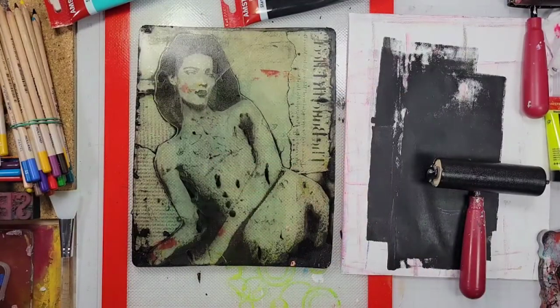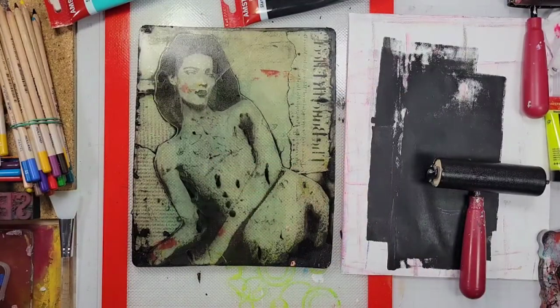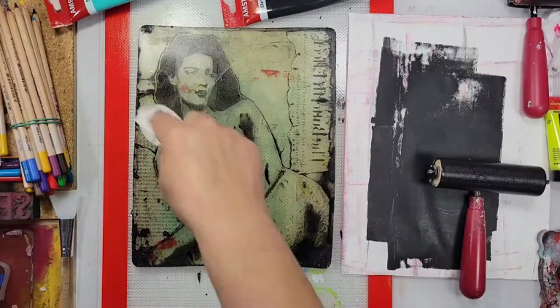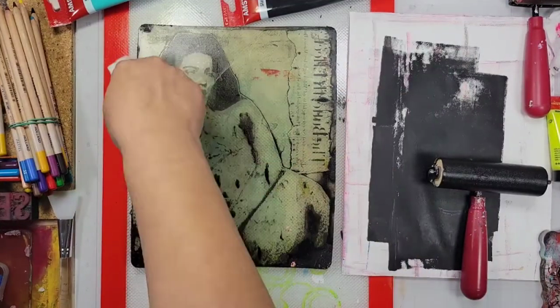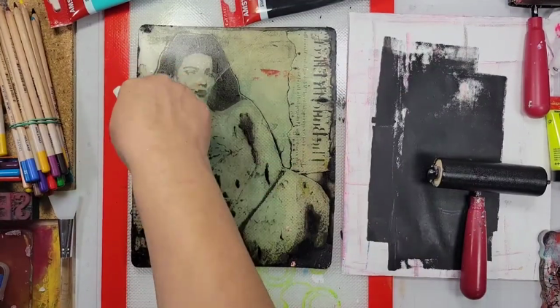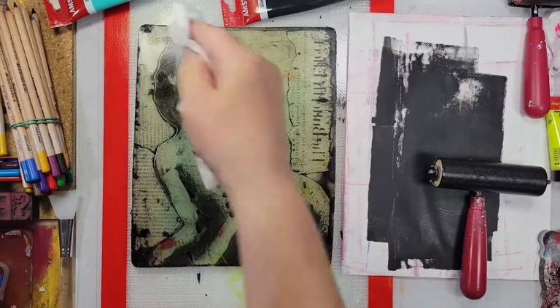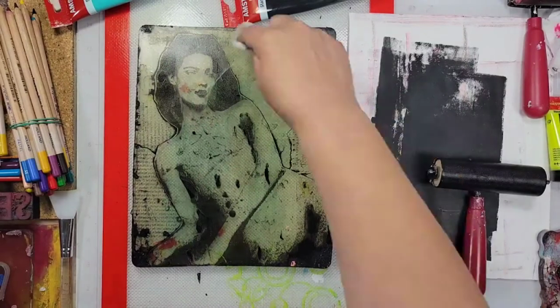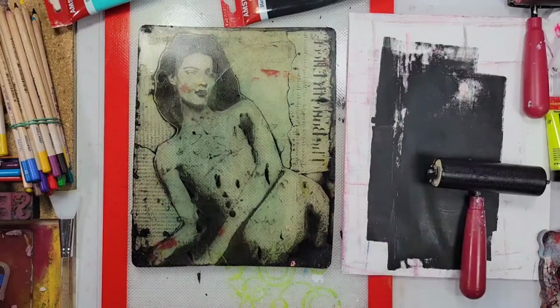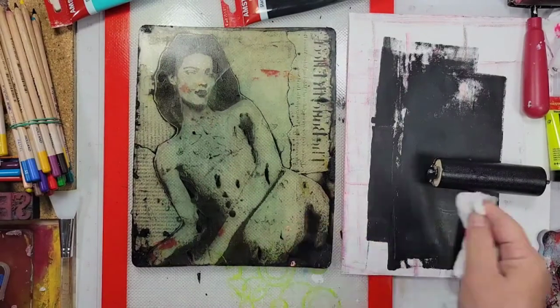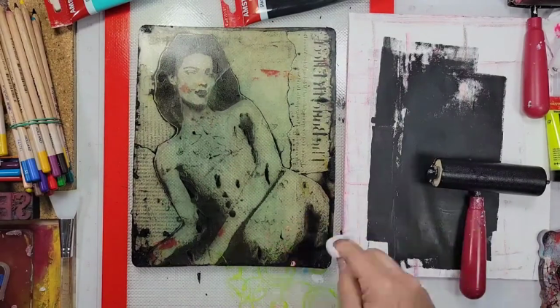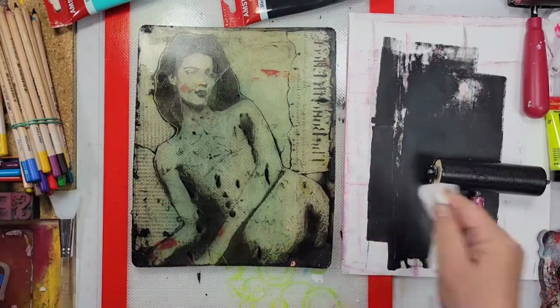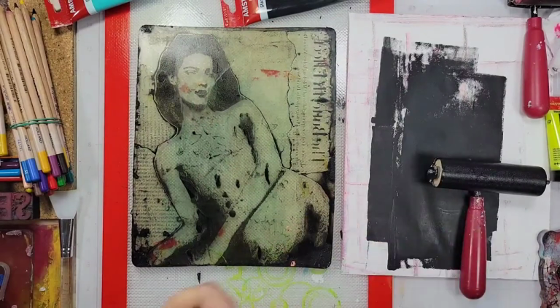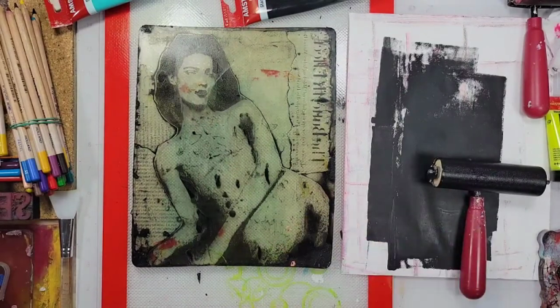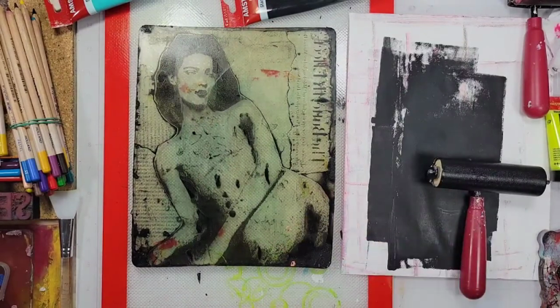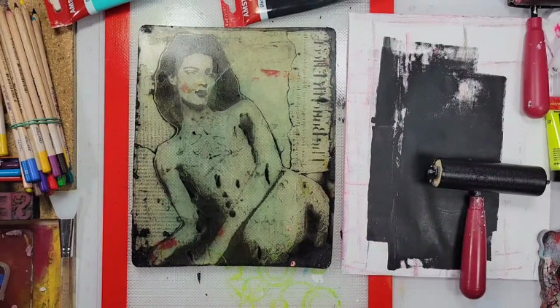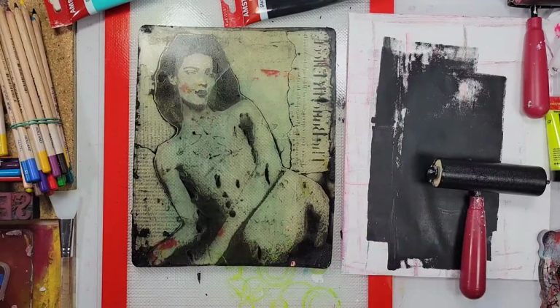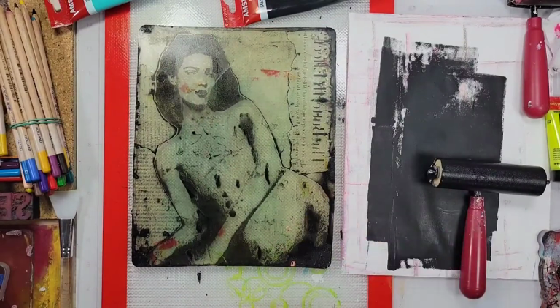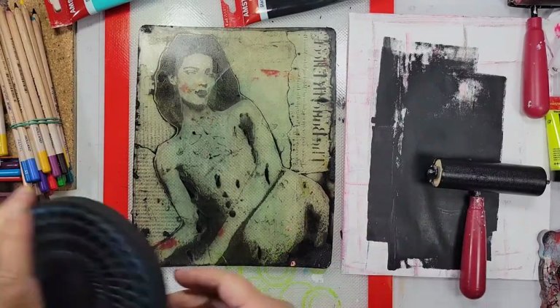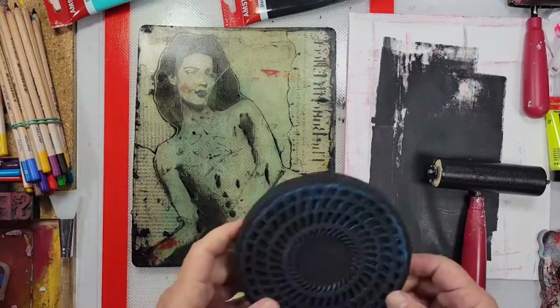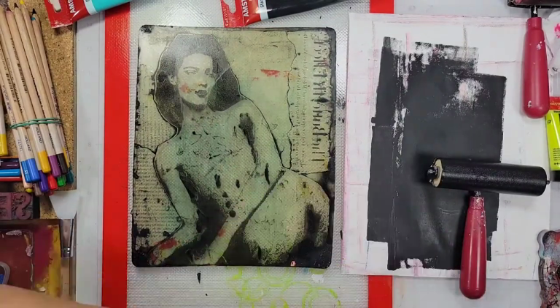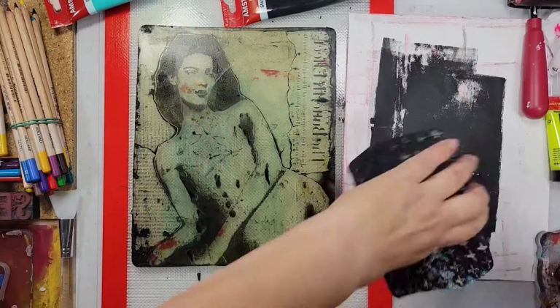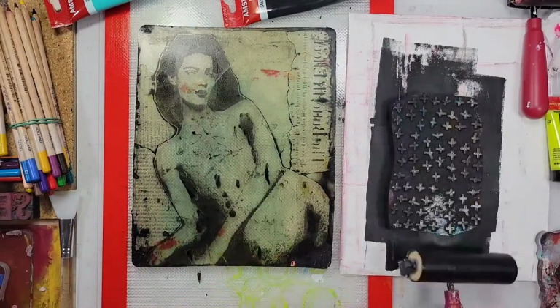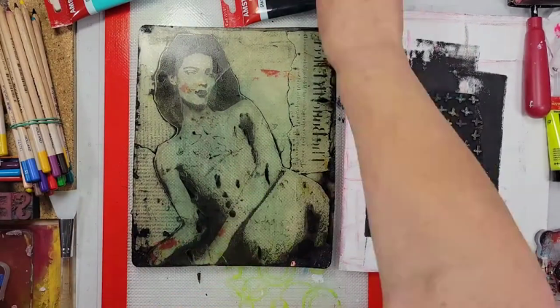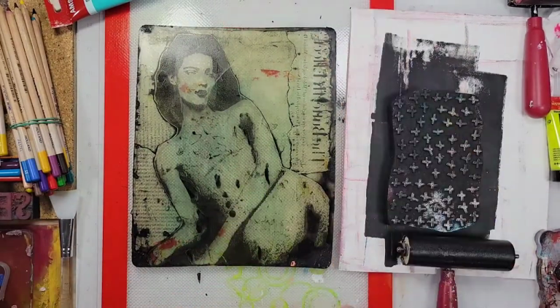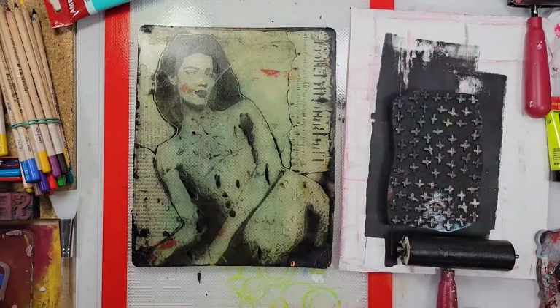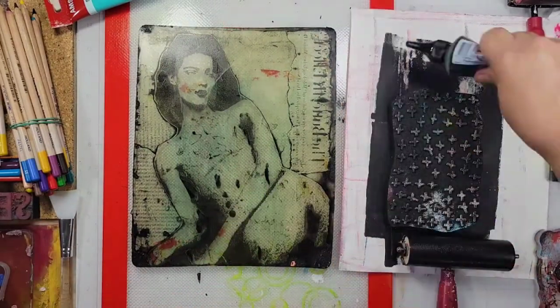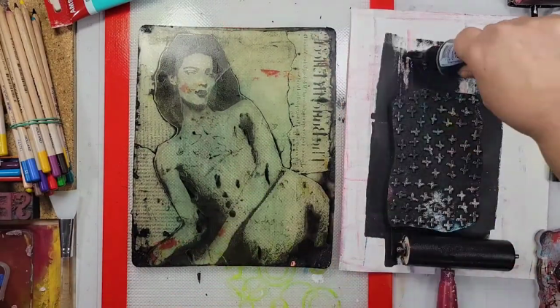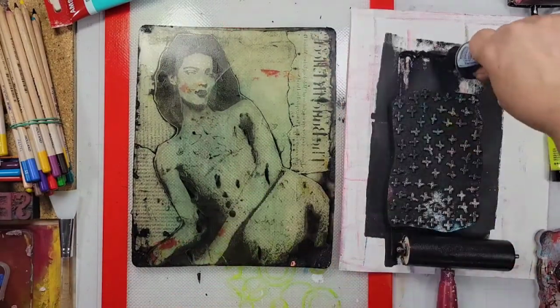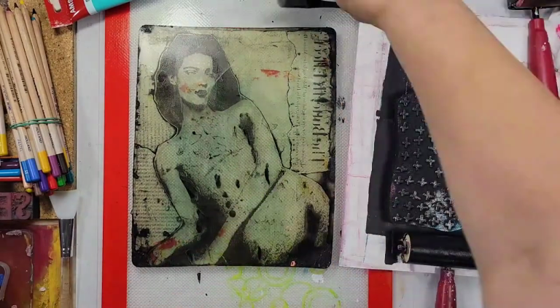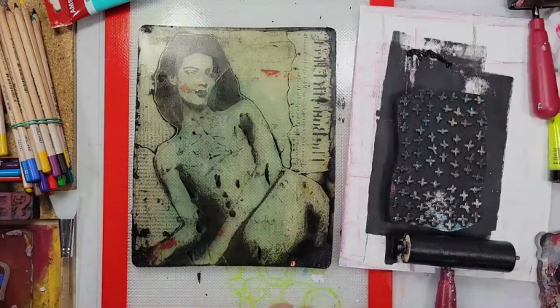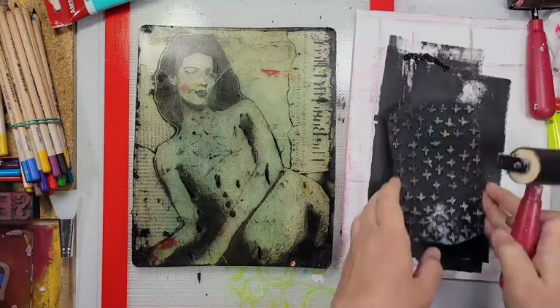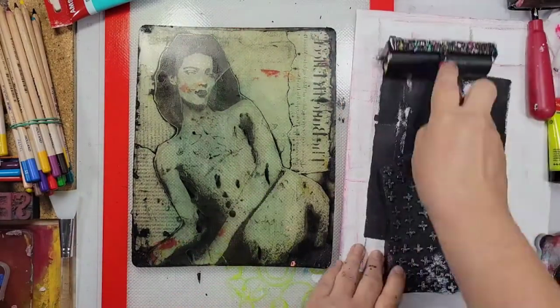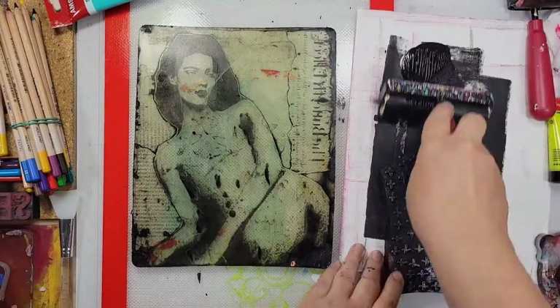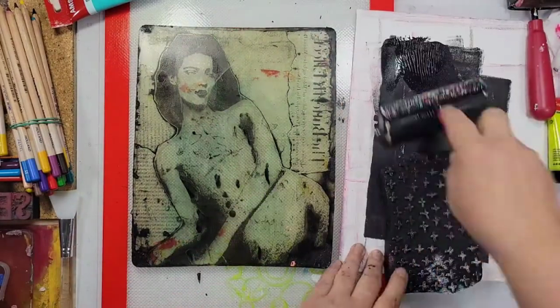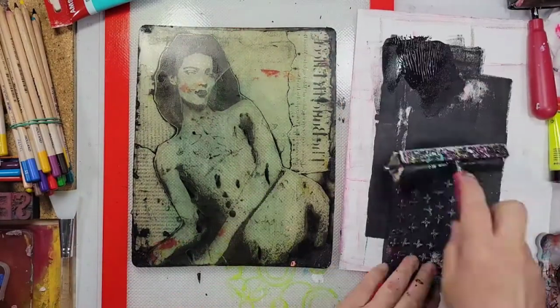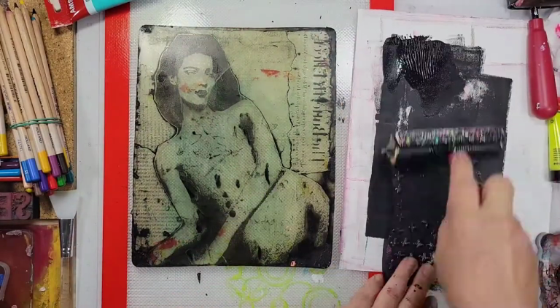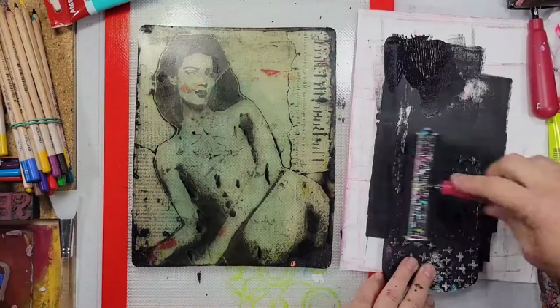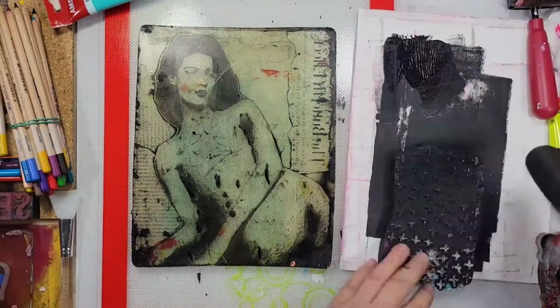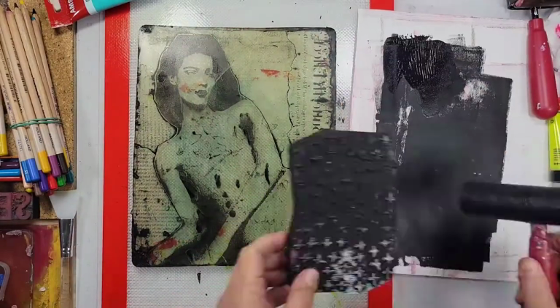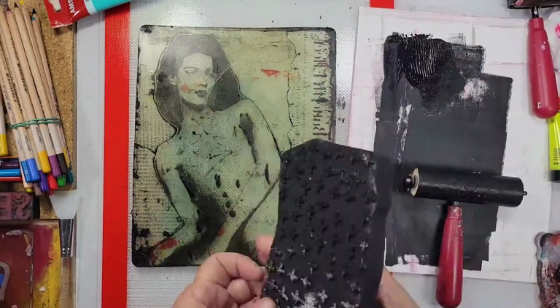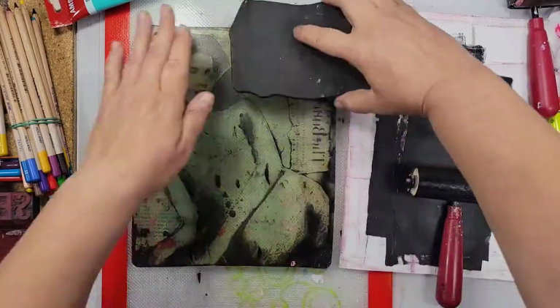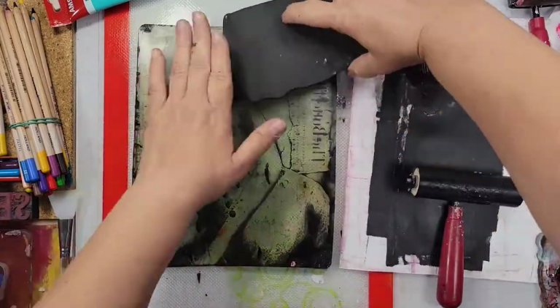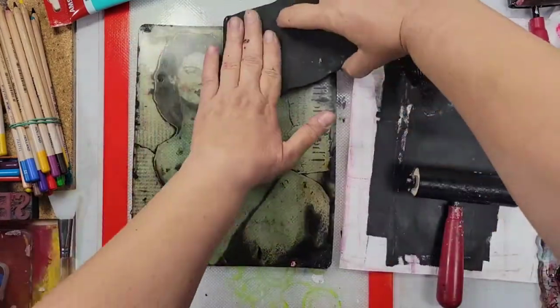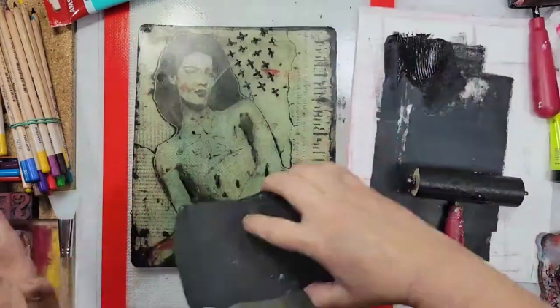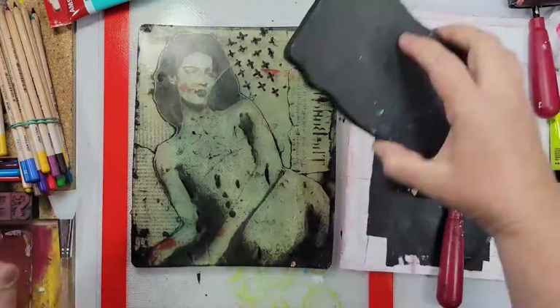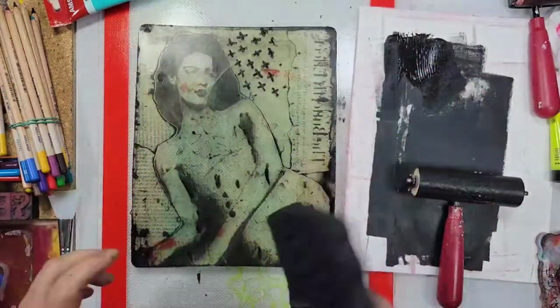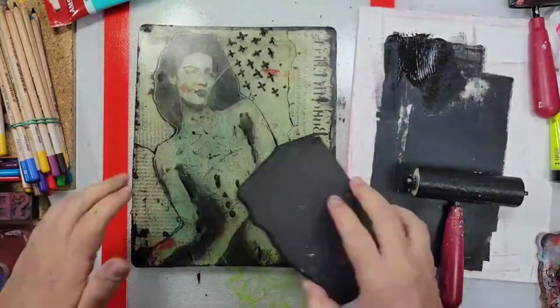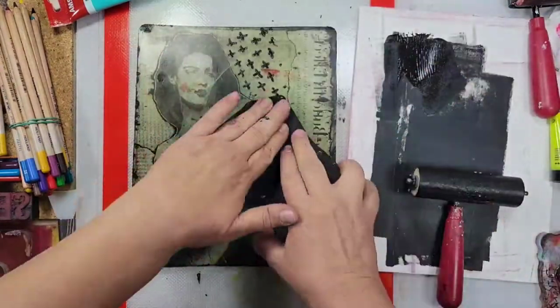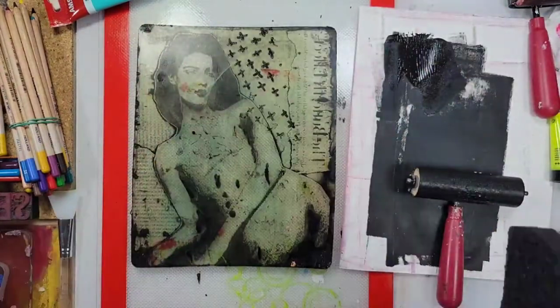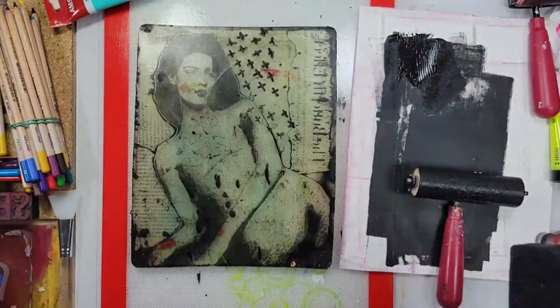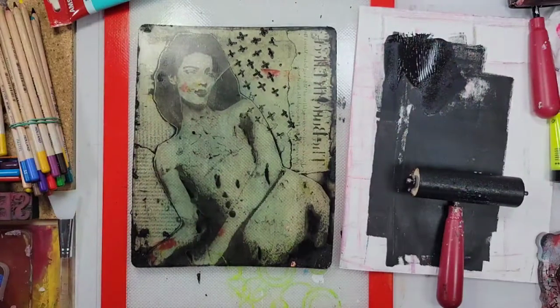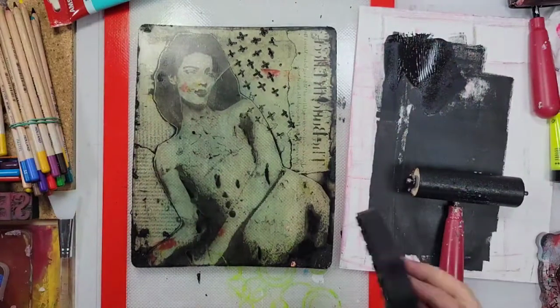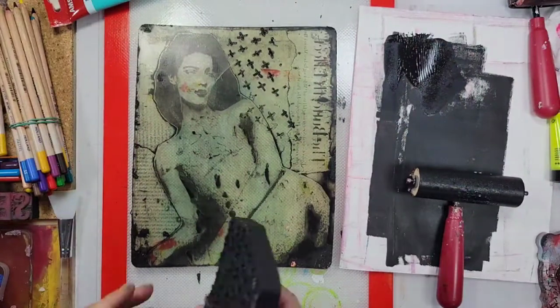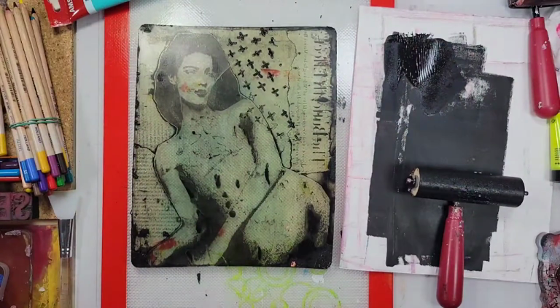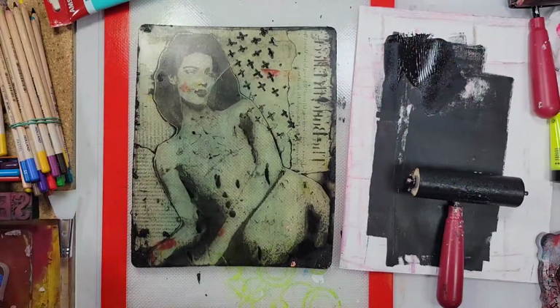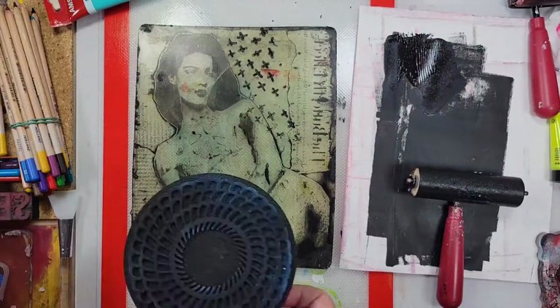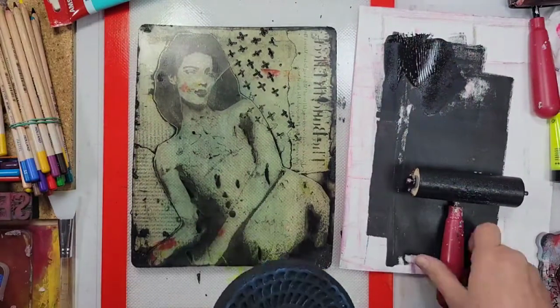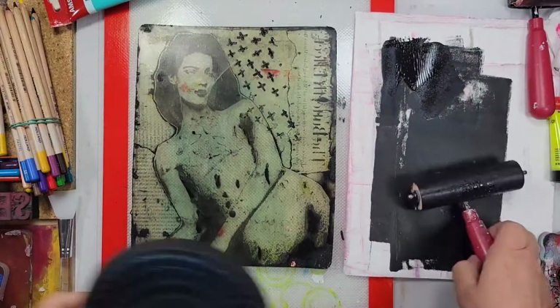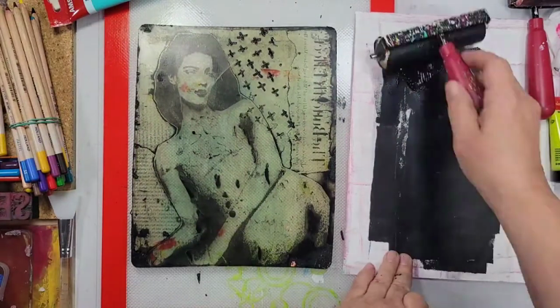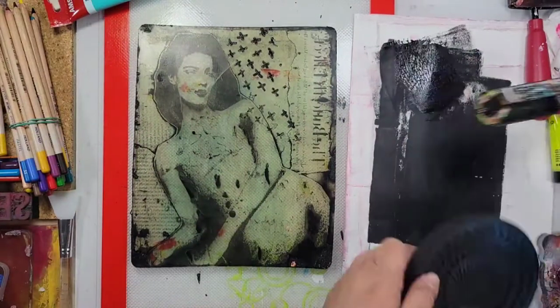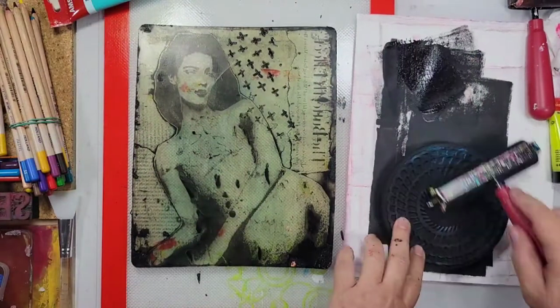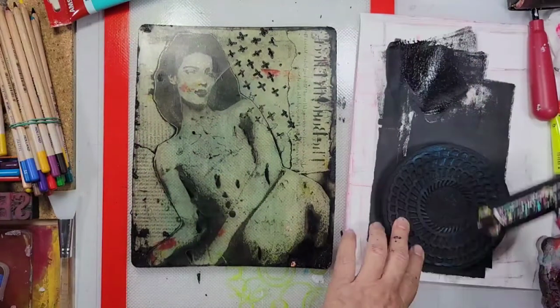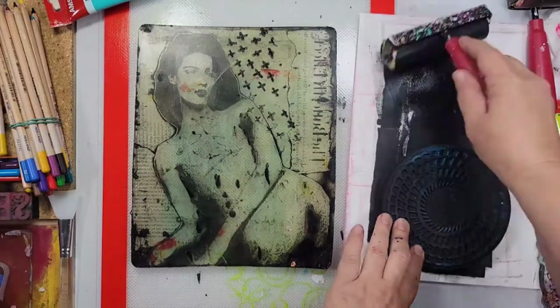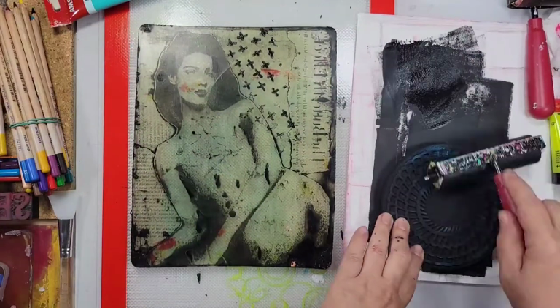Now this transfer came out great. Unfortunately it looks like she doesn't have any clothes on, so I just took it as an opportunity to add more elements.